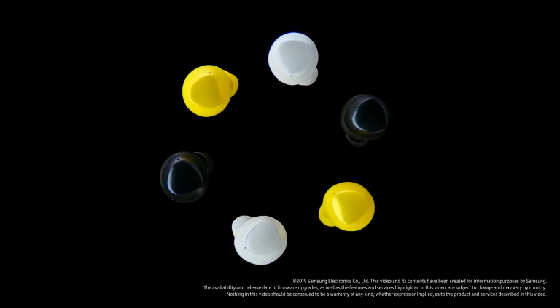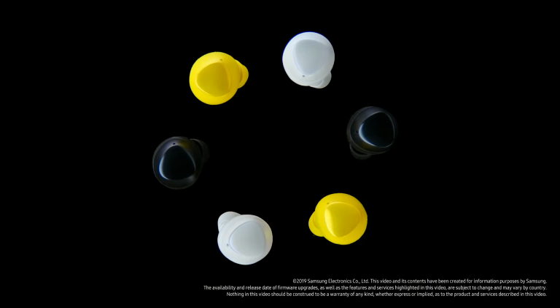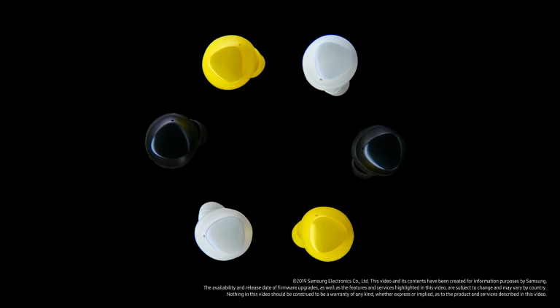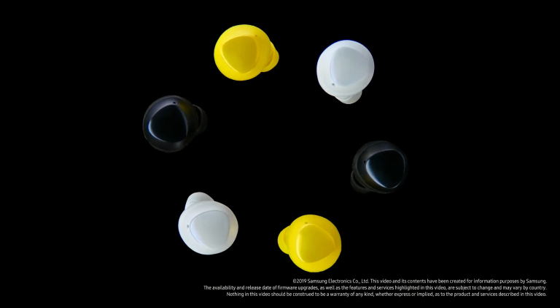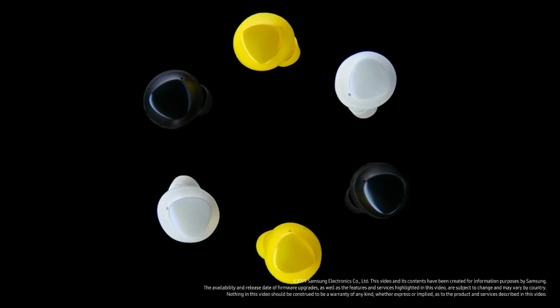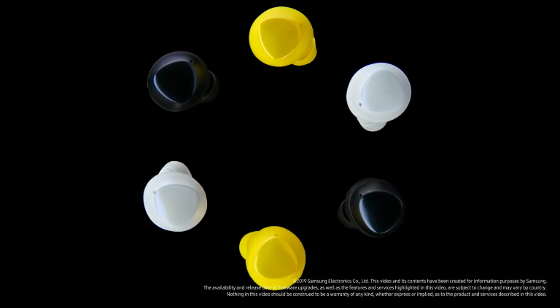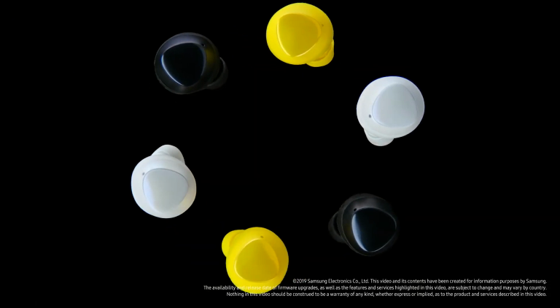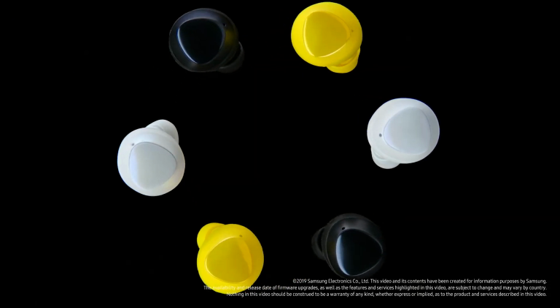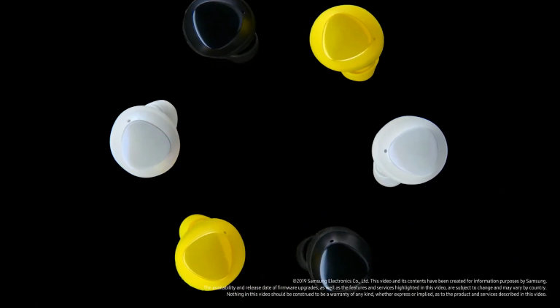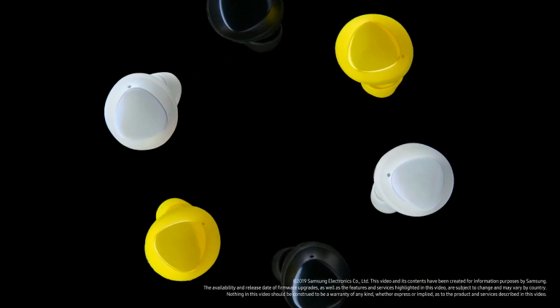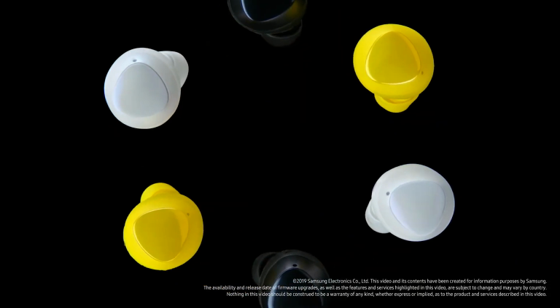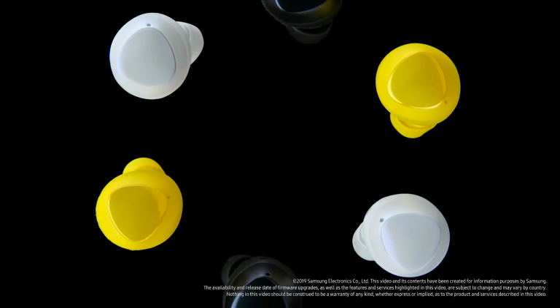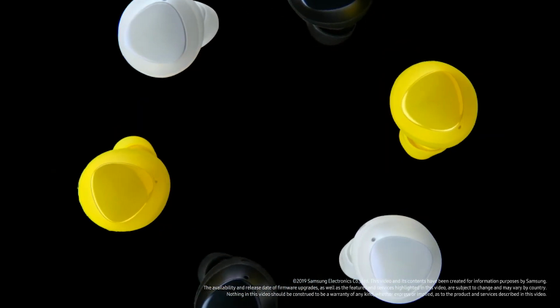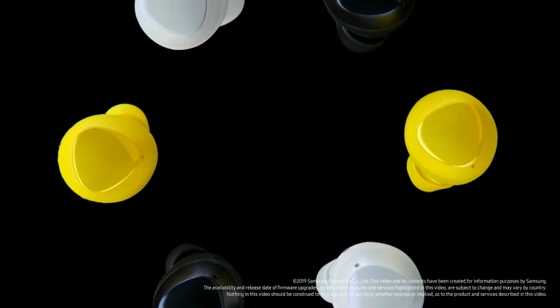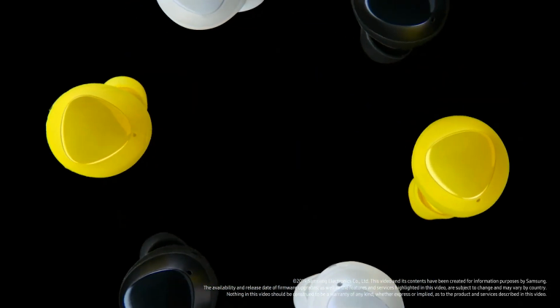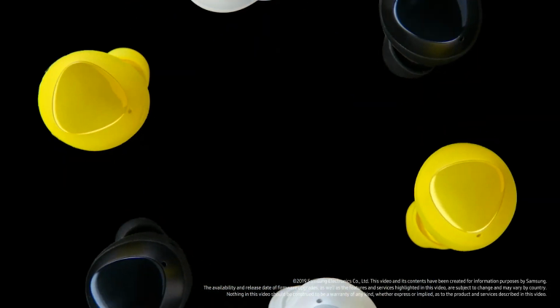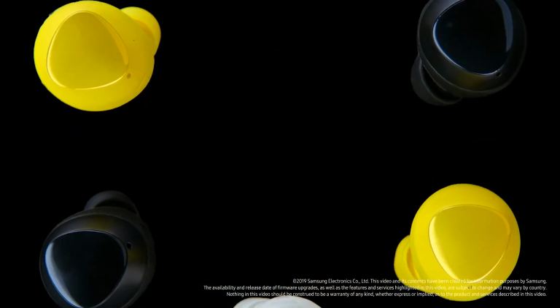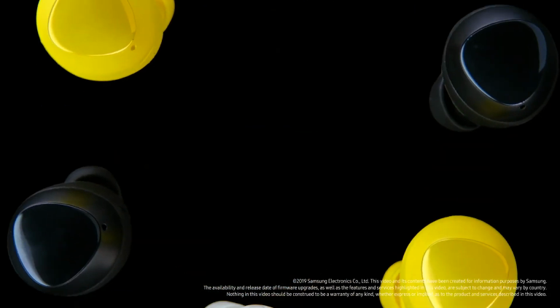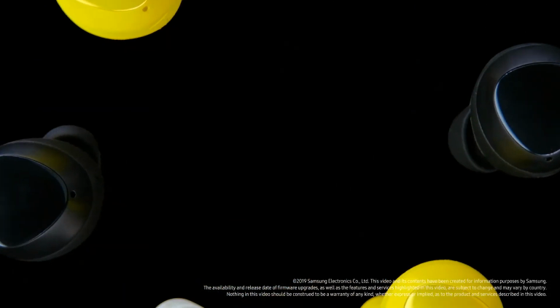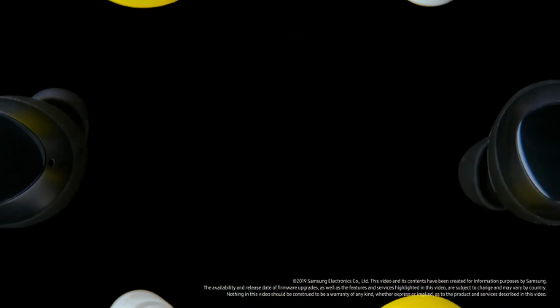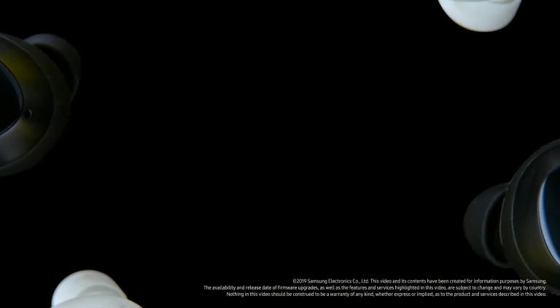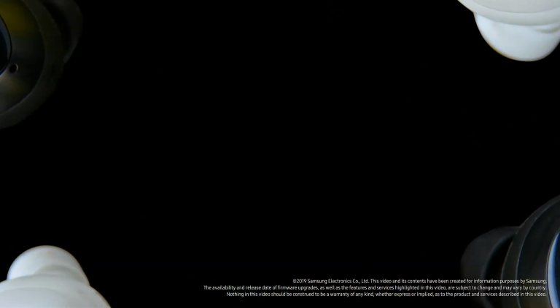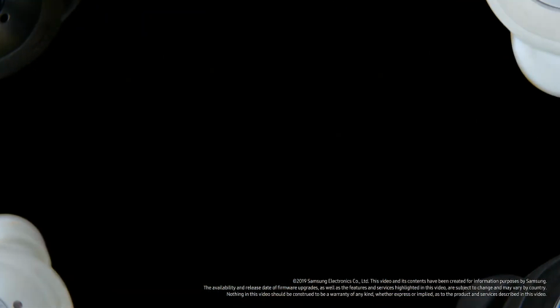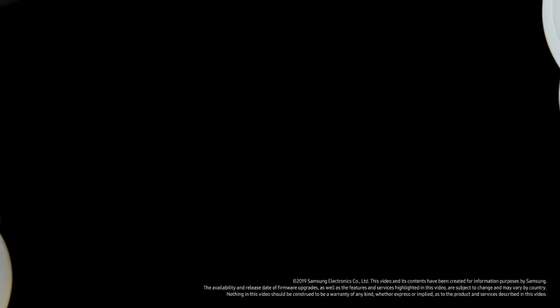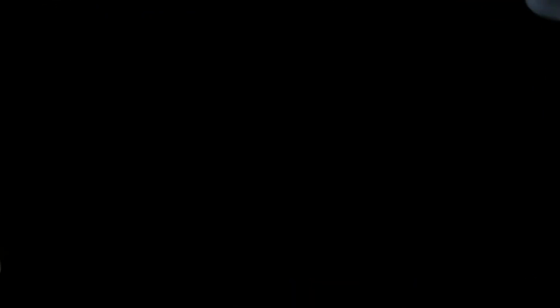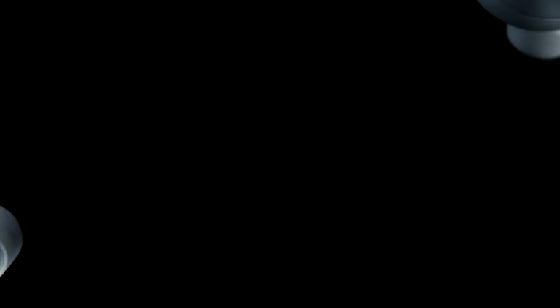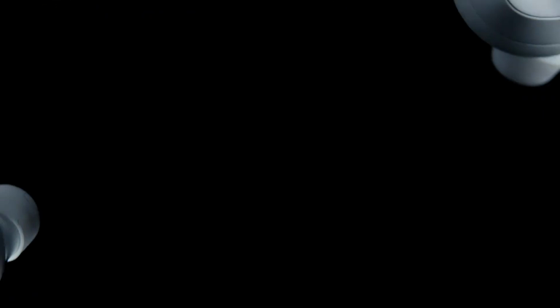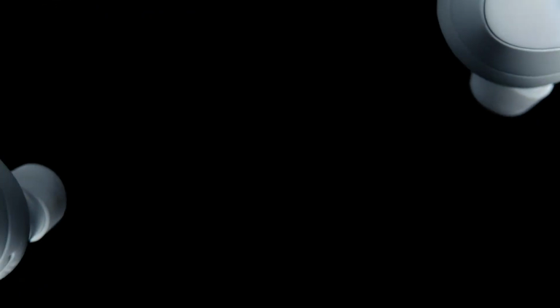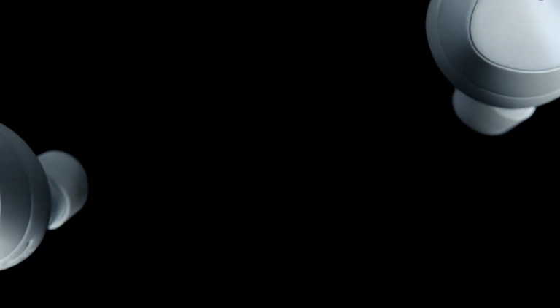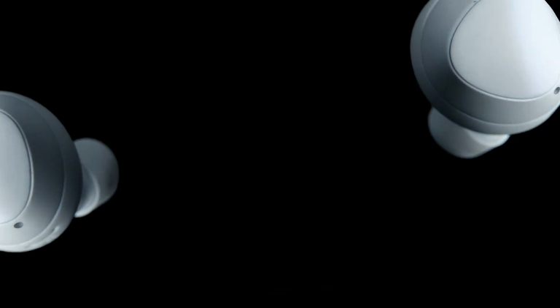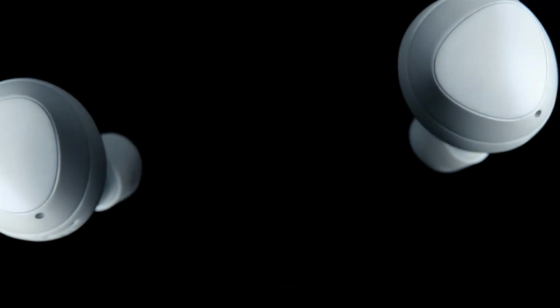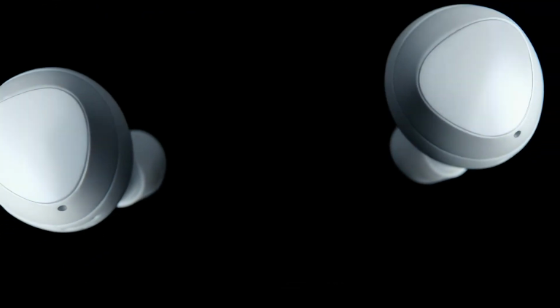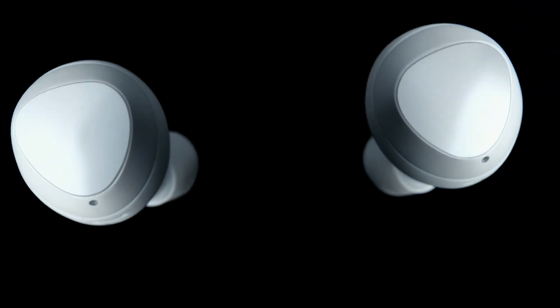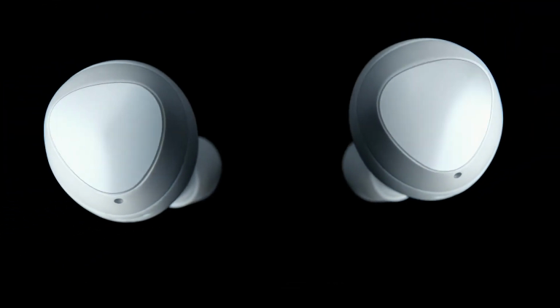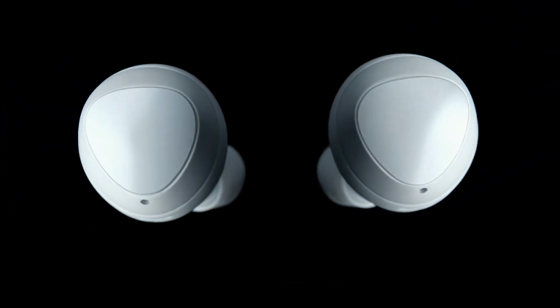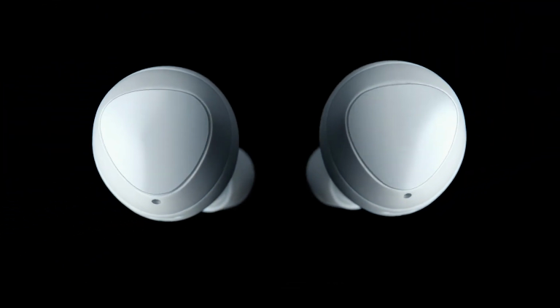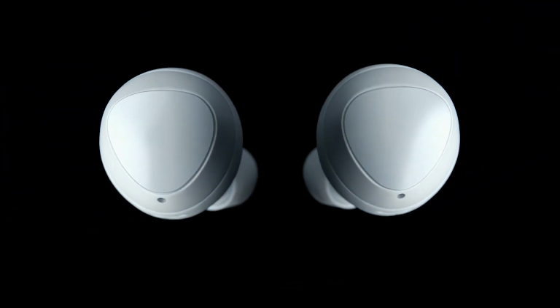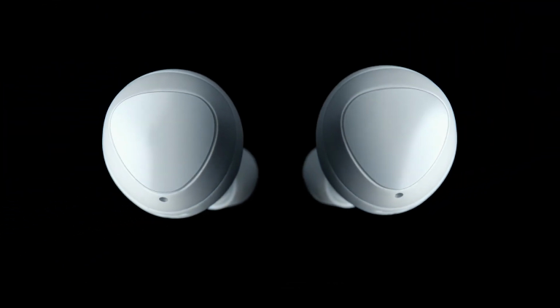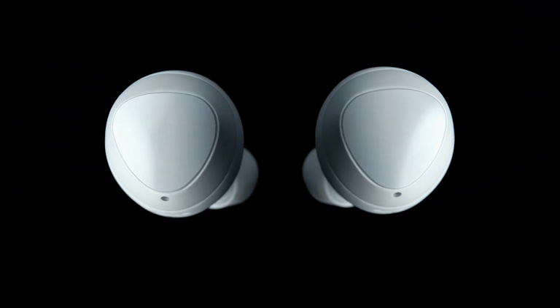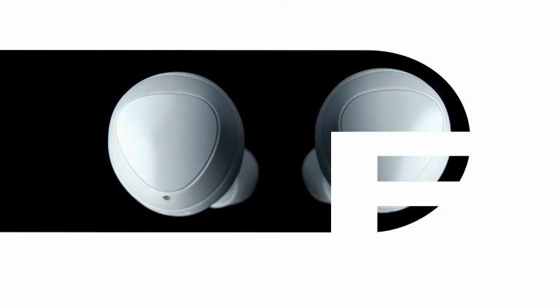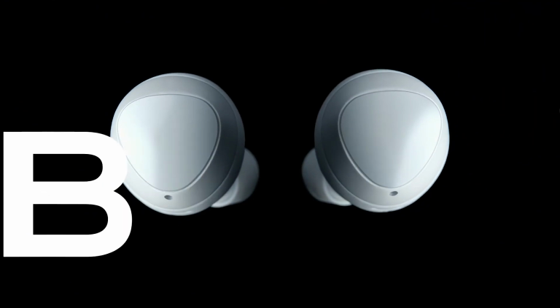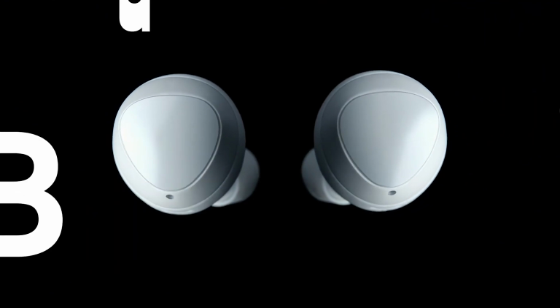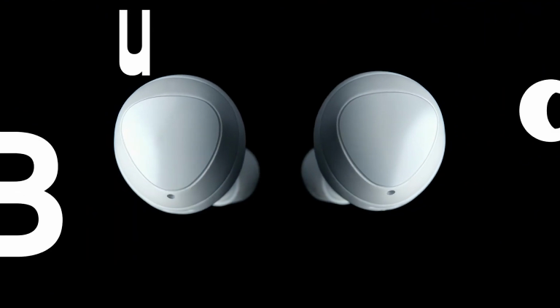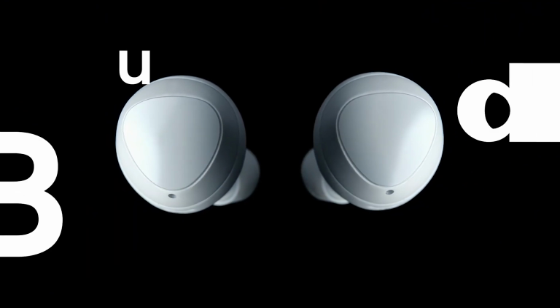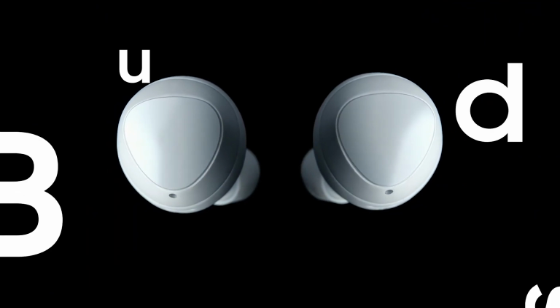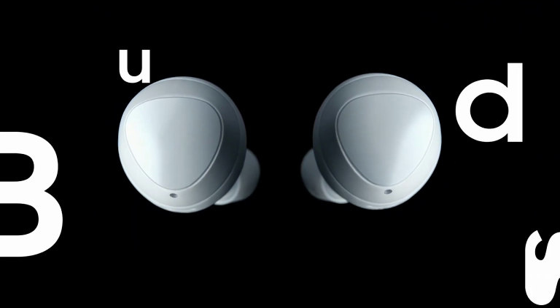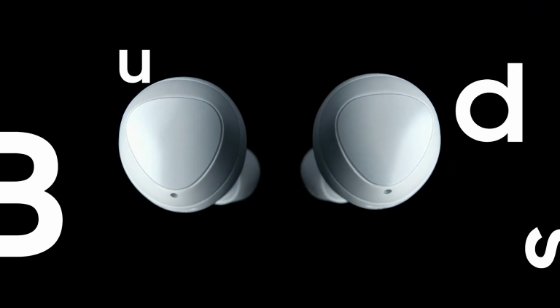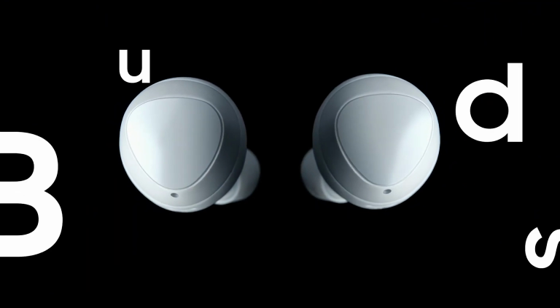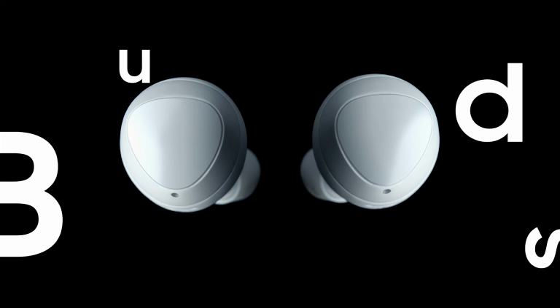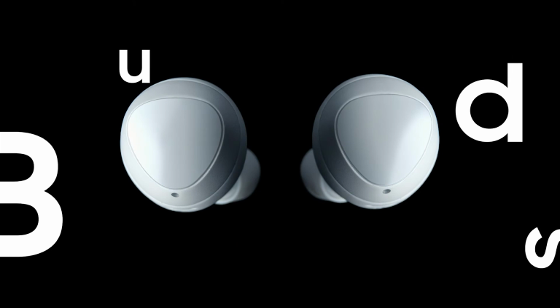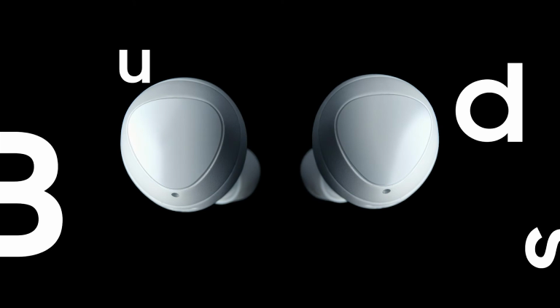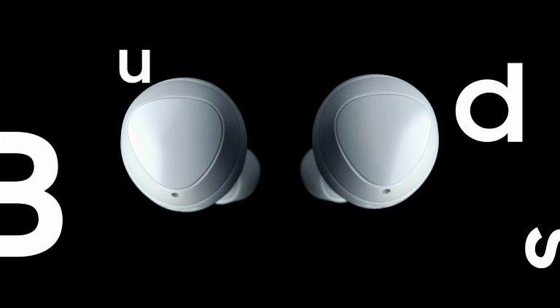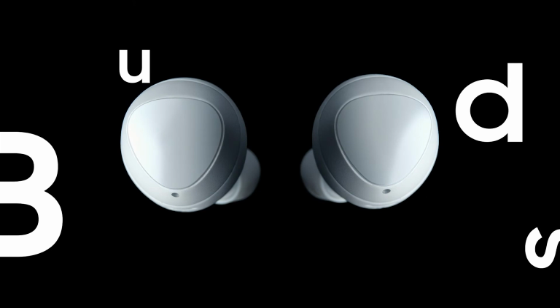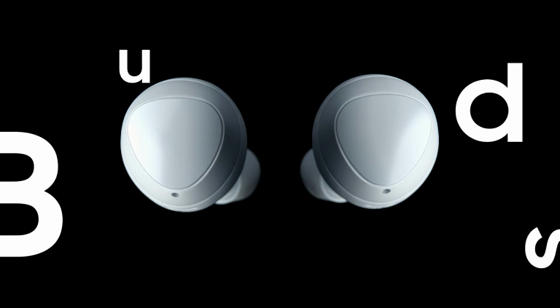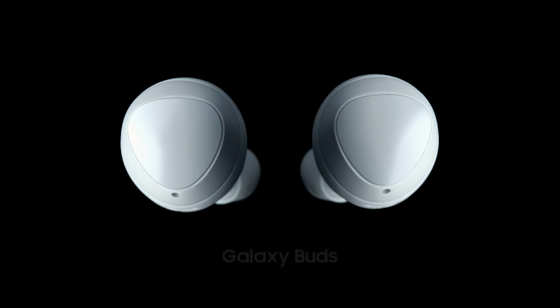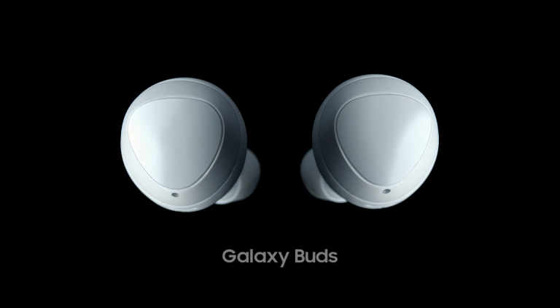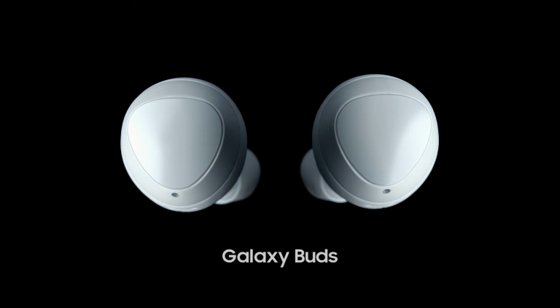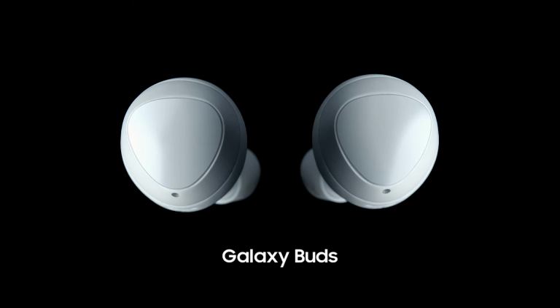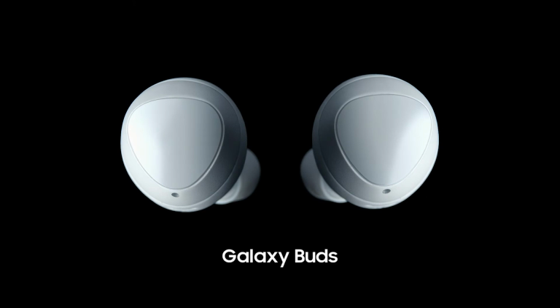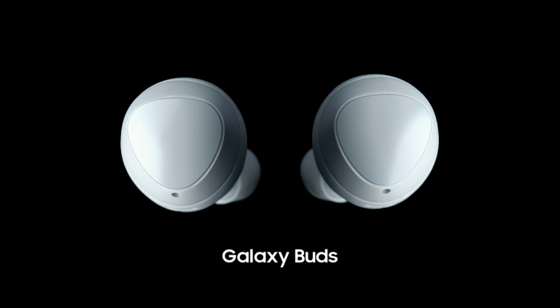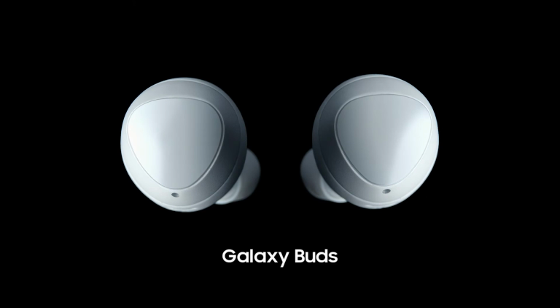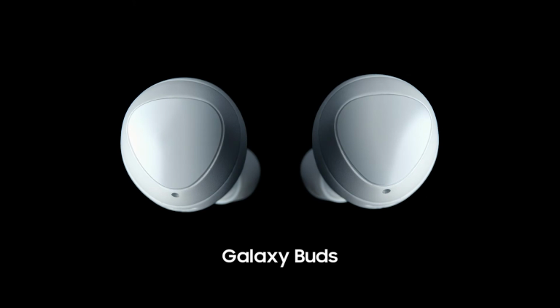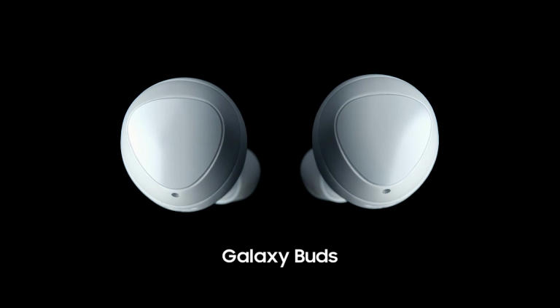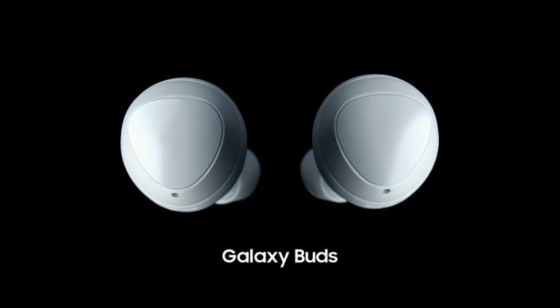Next-generation wireless Galaxy Buds. Not just great for listening. Great for talking.